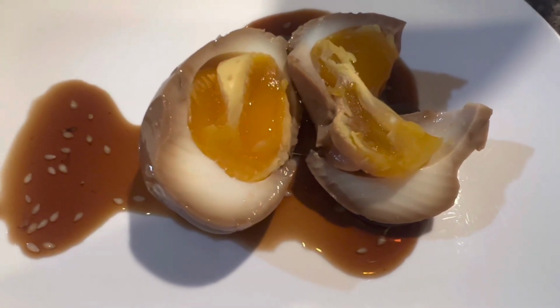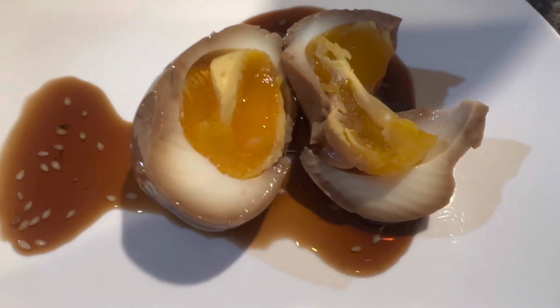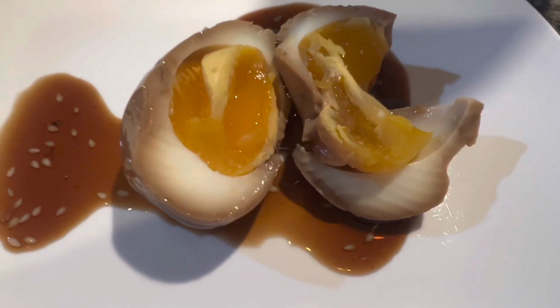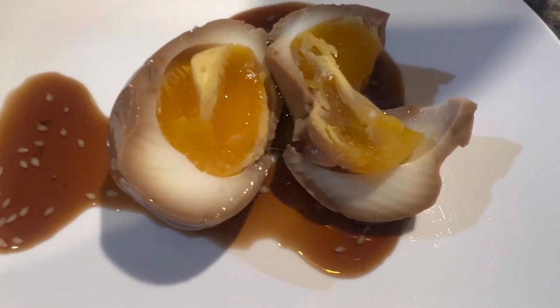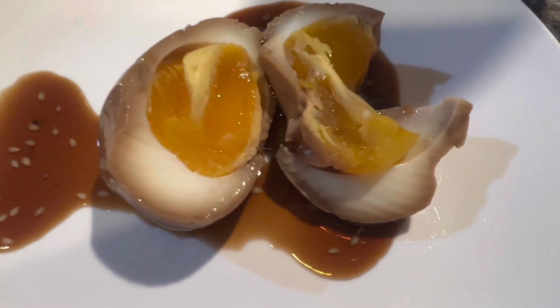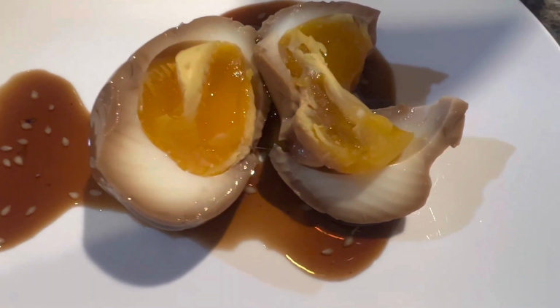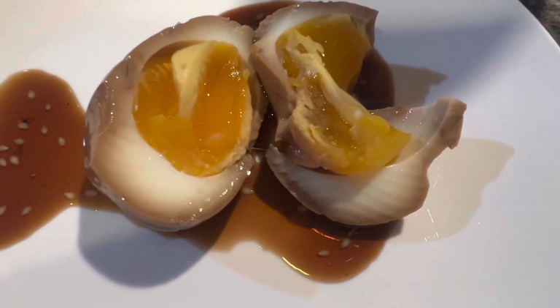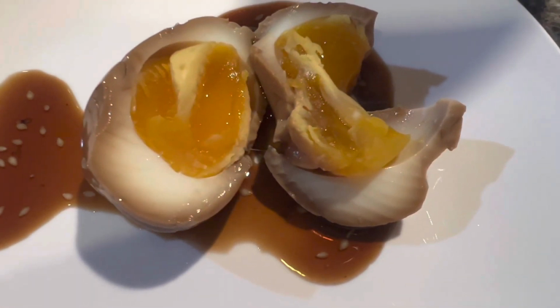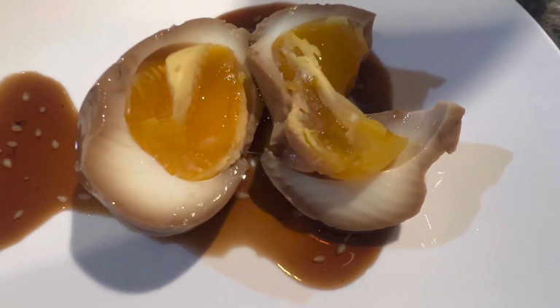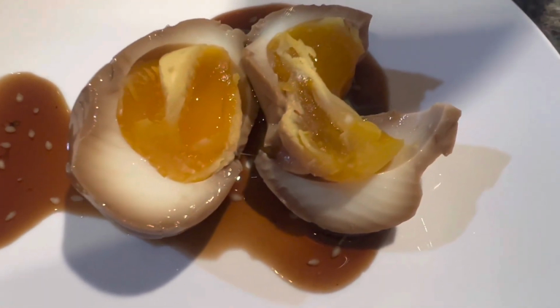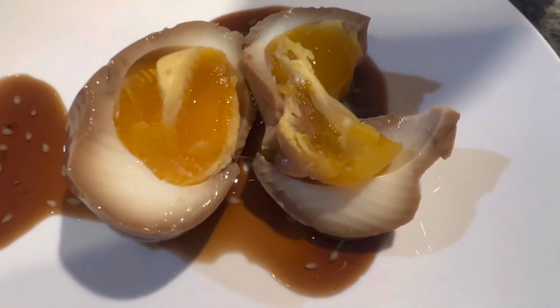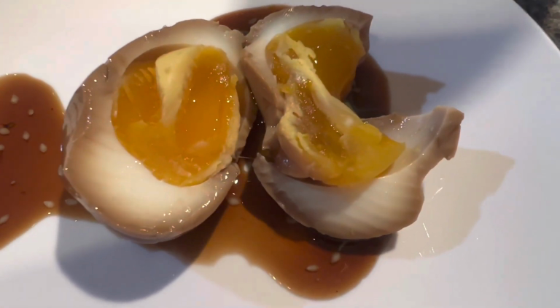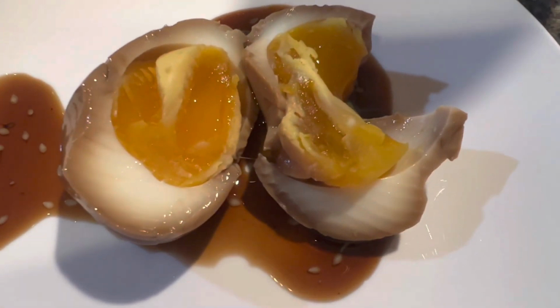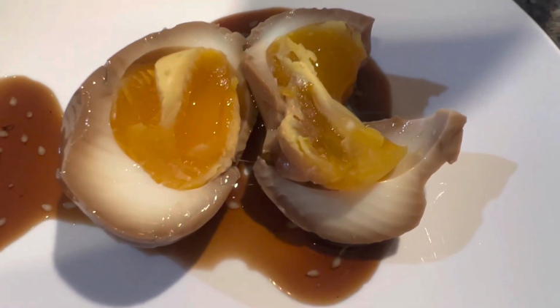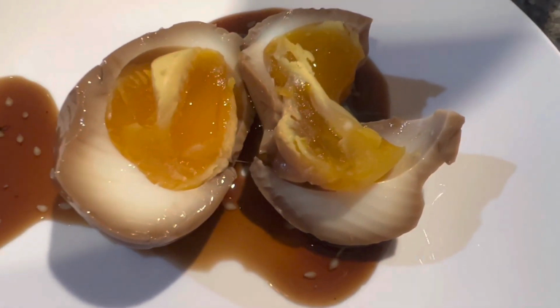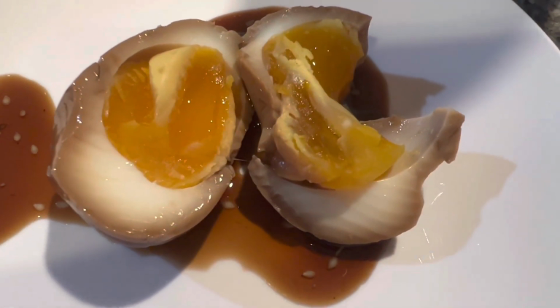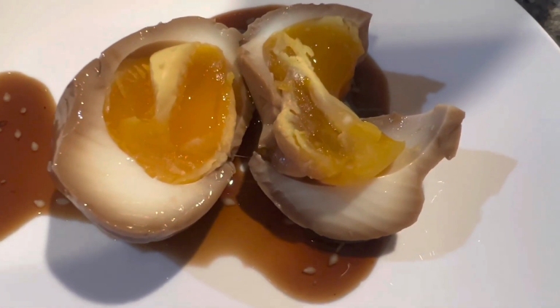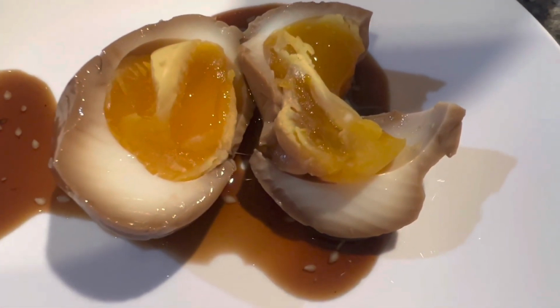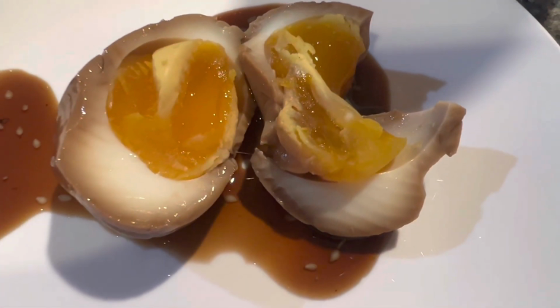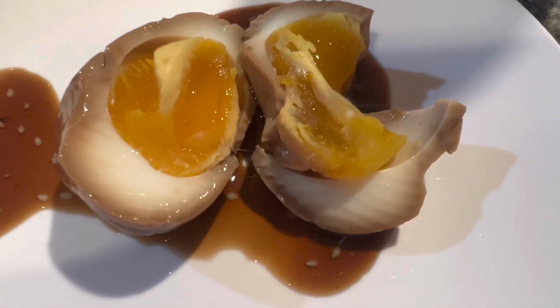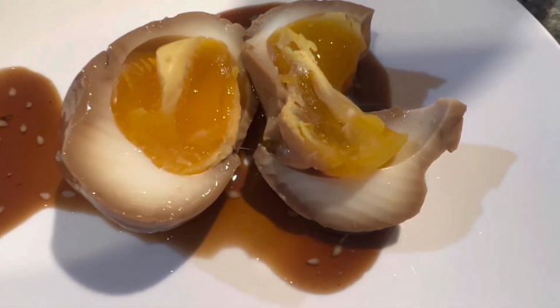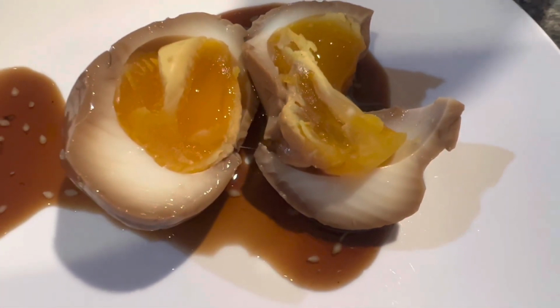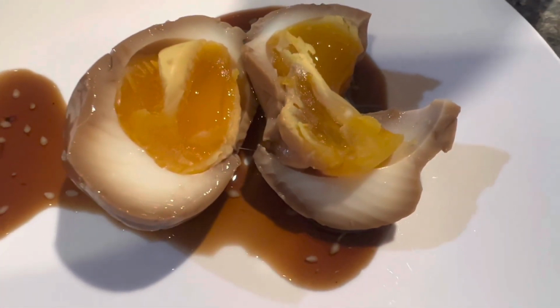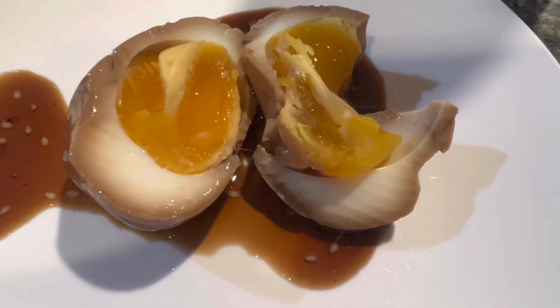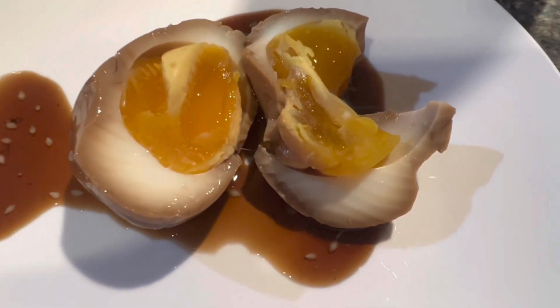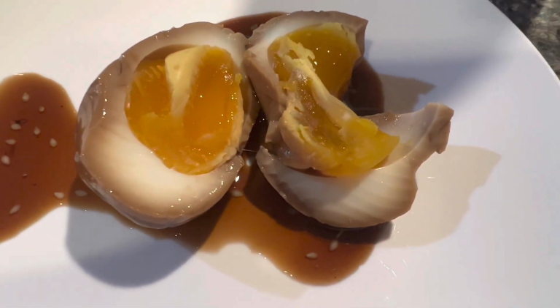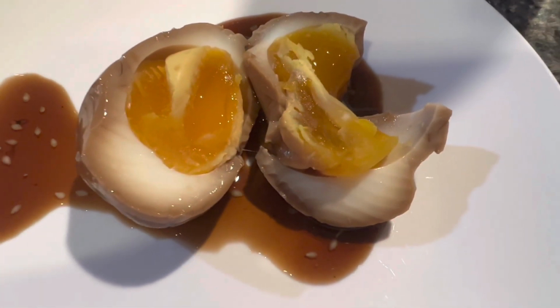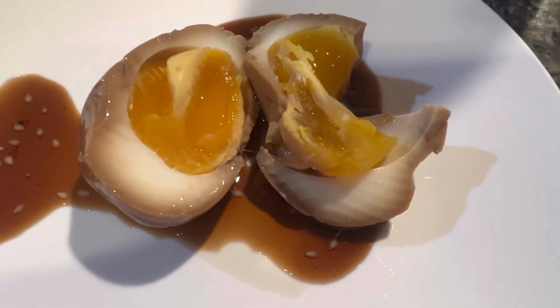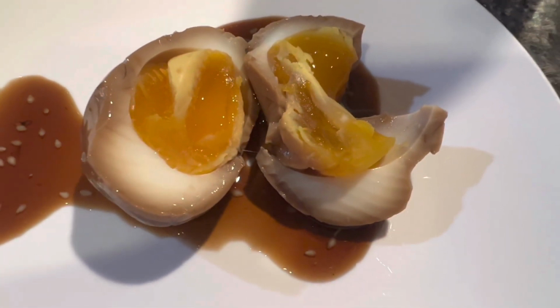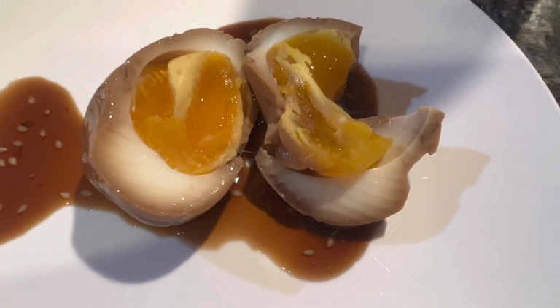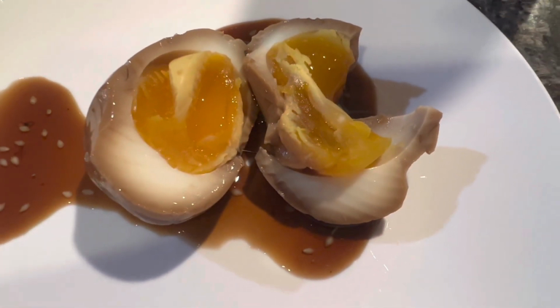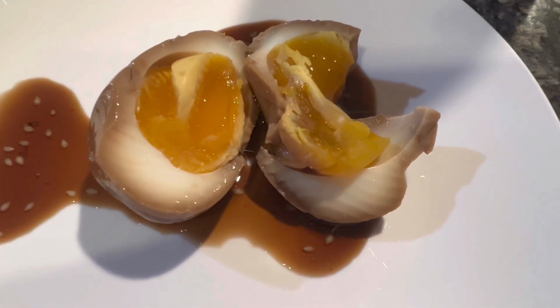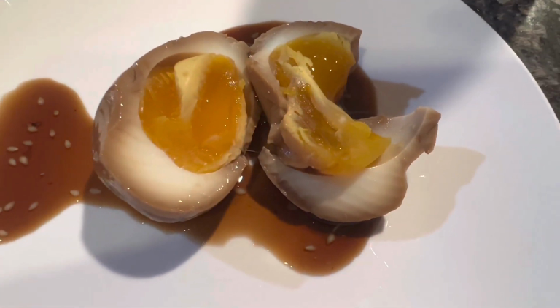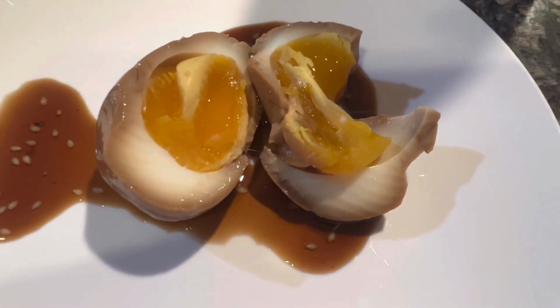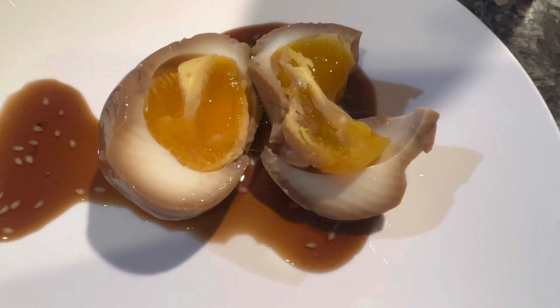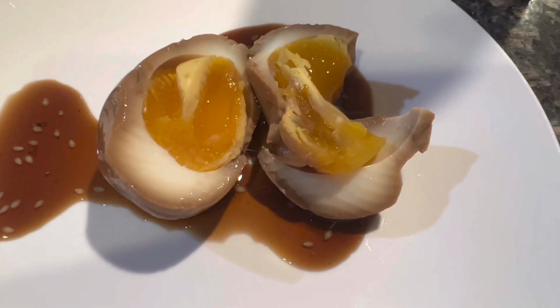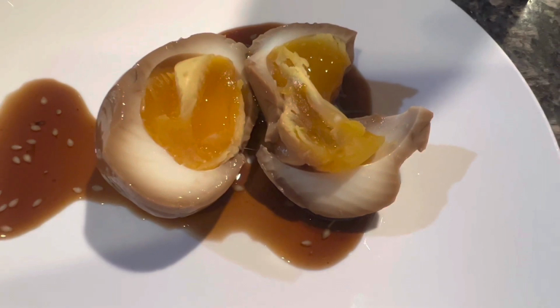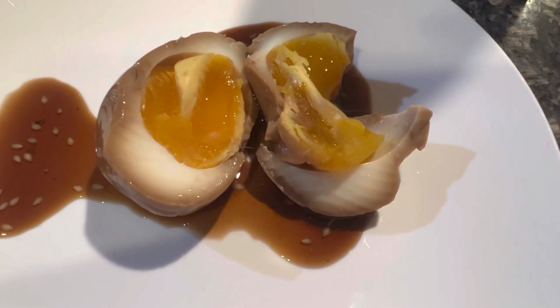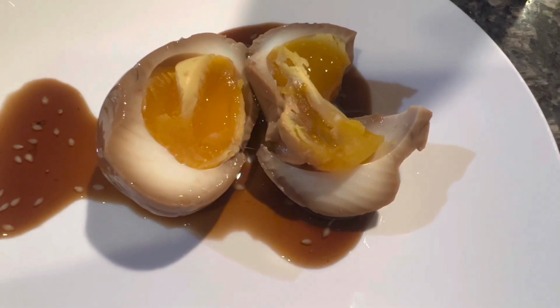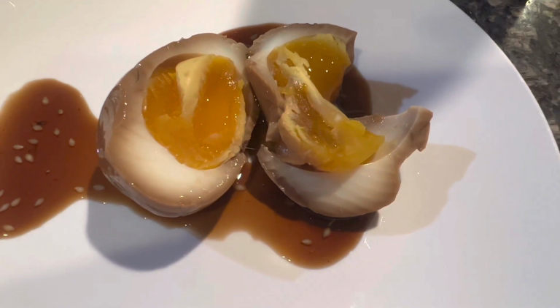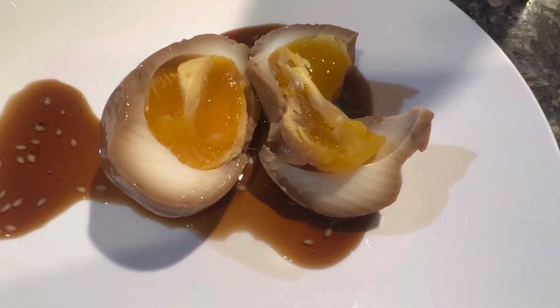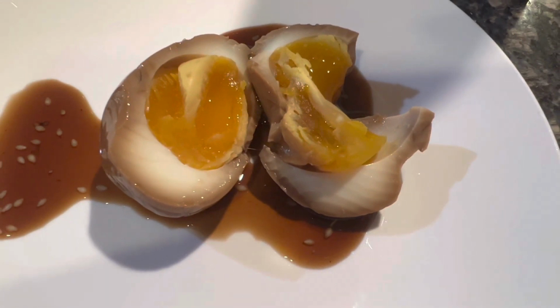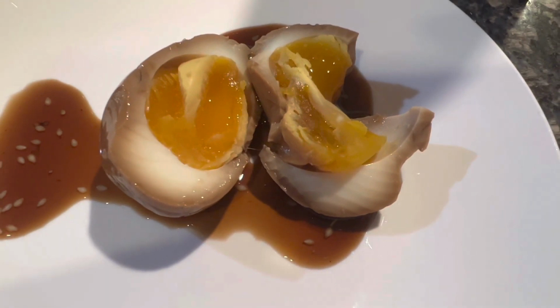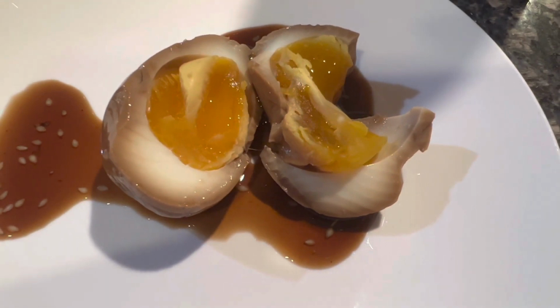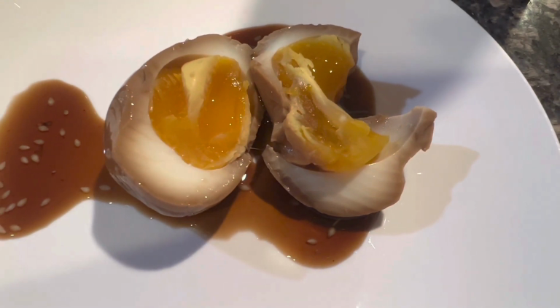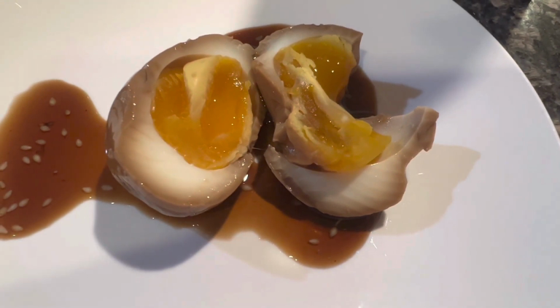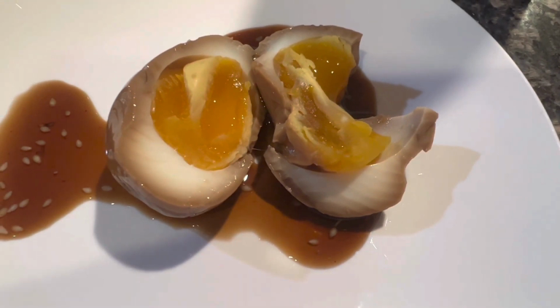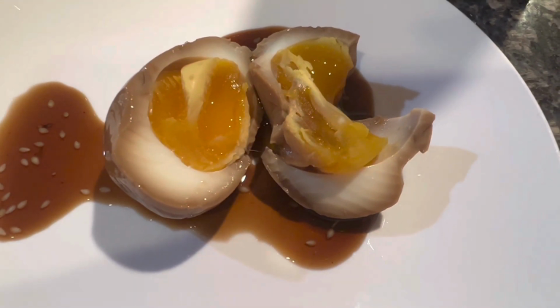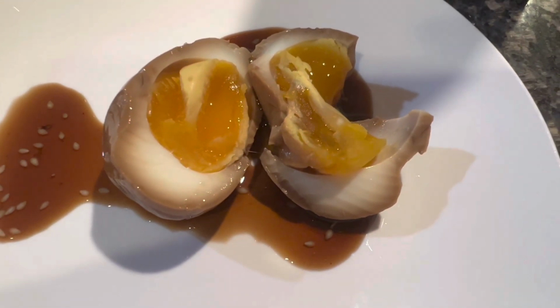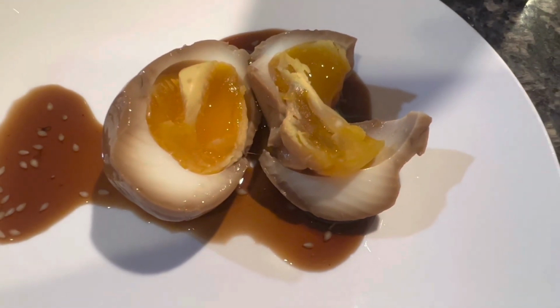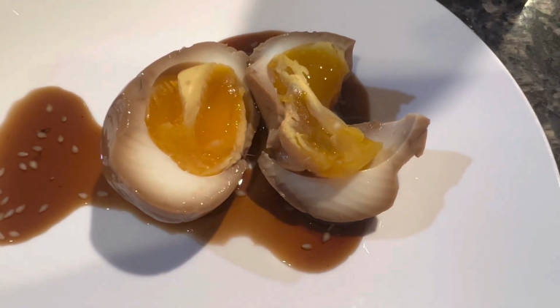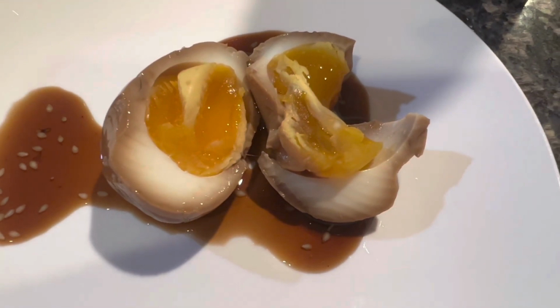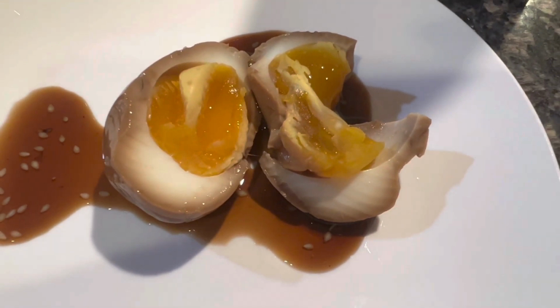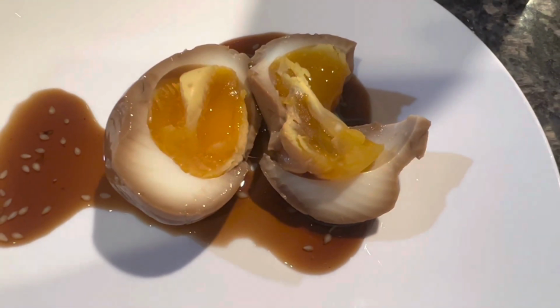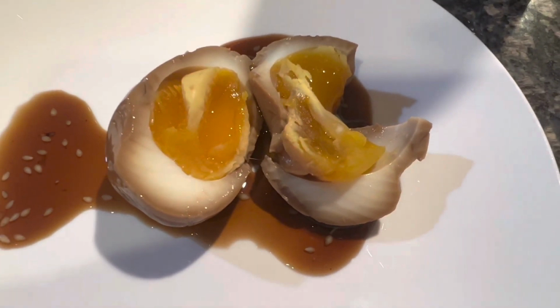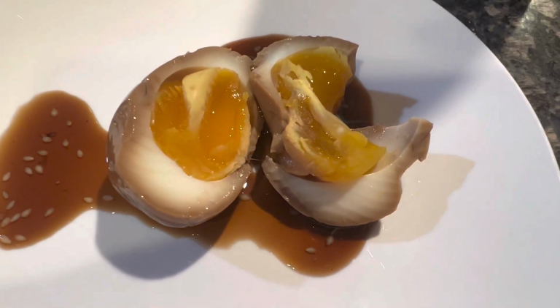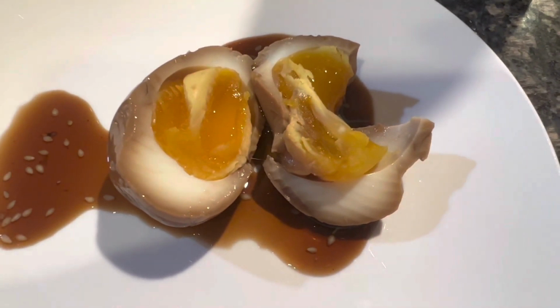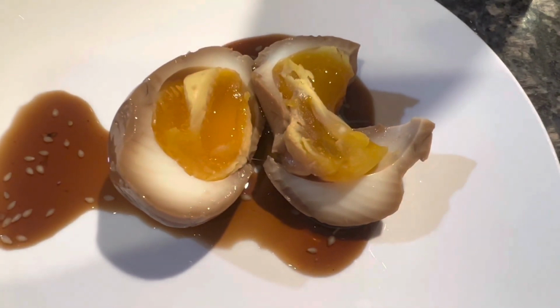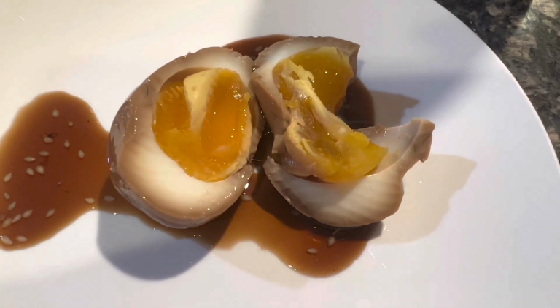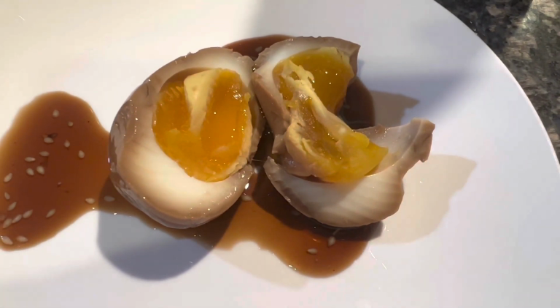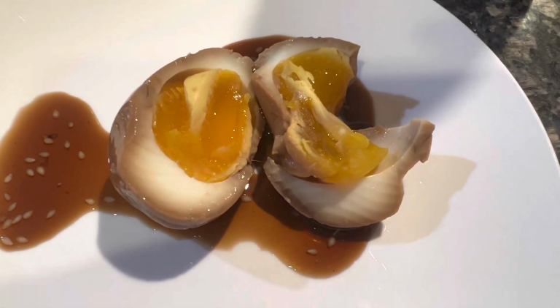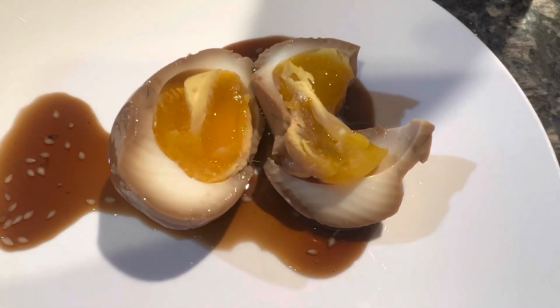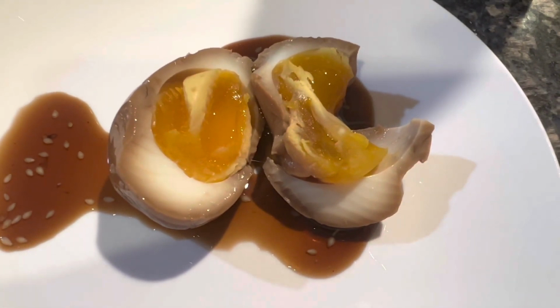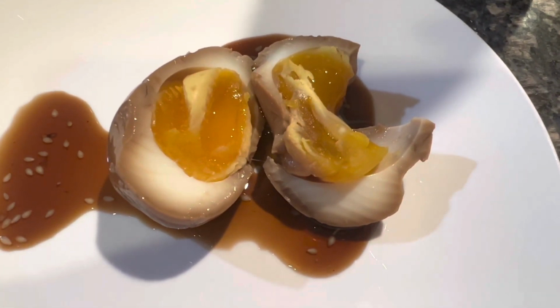Super easy! I'll put the recipe and directions in the description and I hope you try it. Thanks, bye!